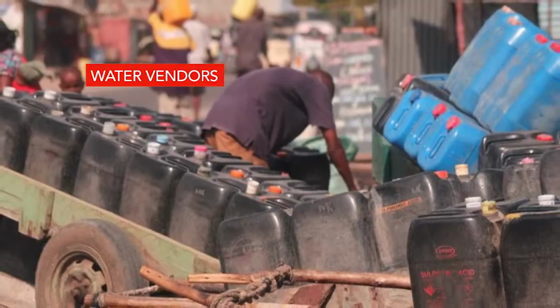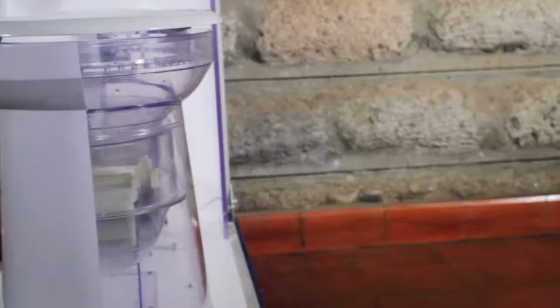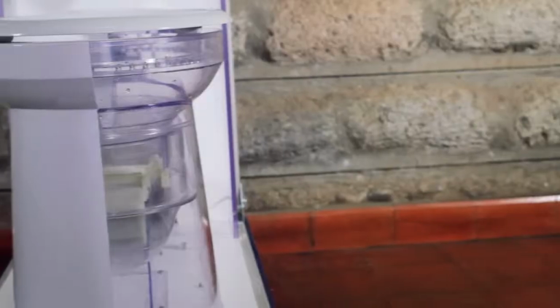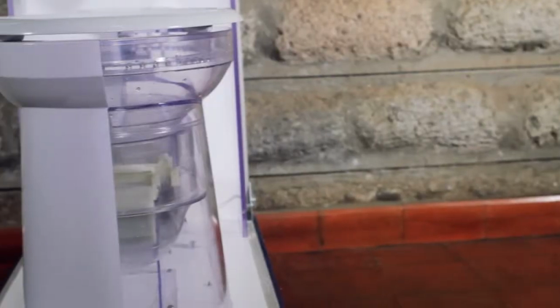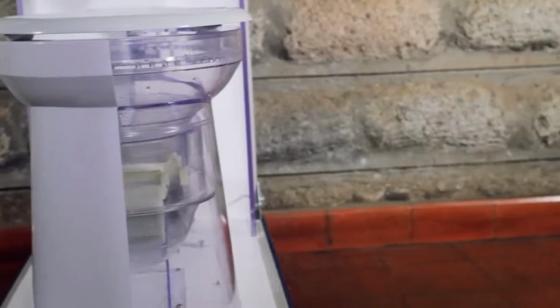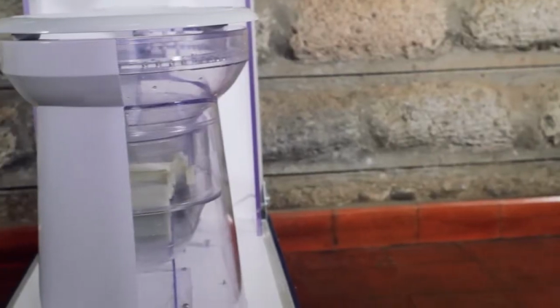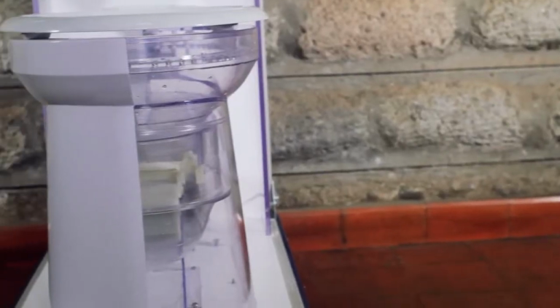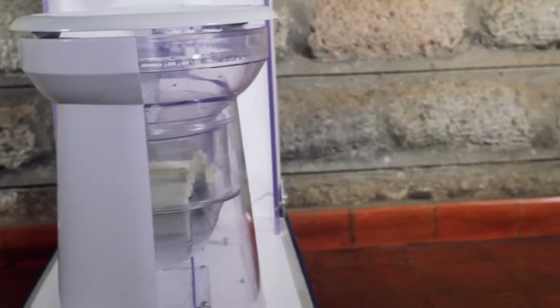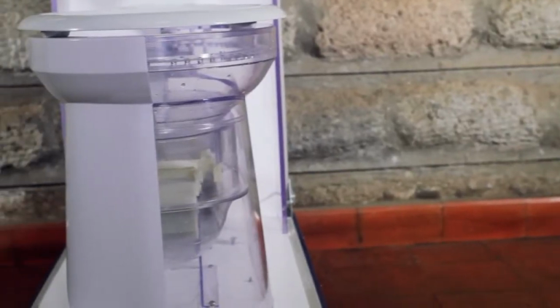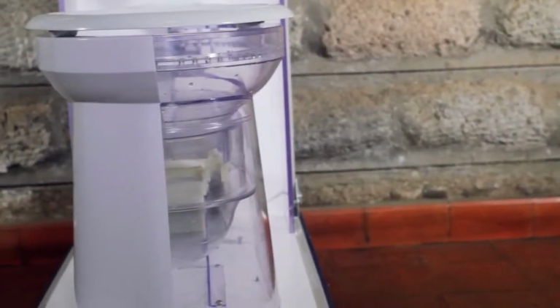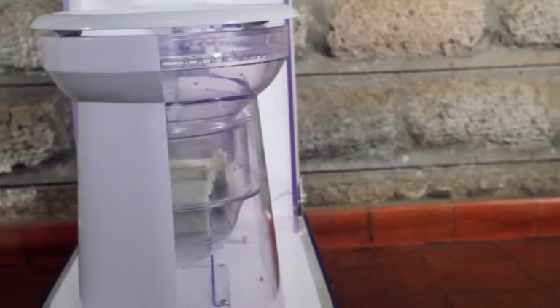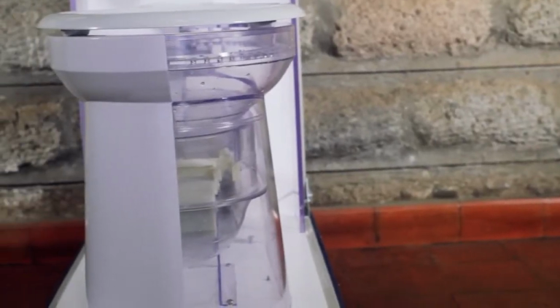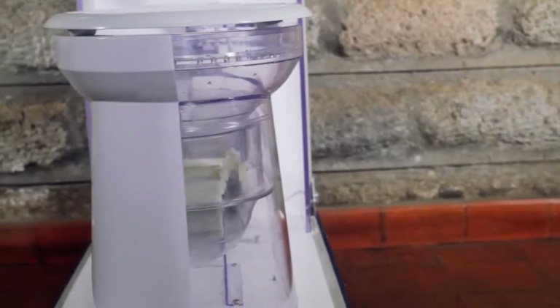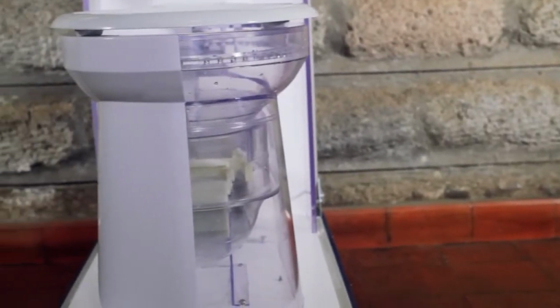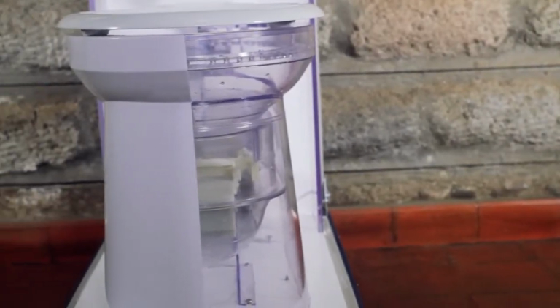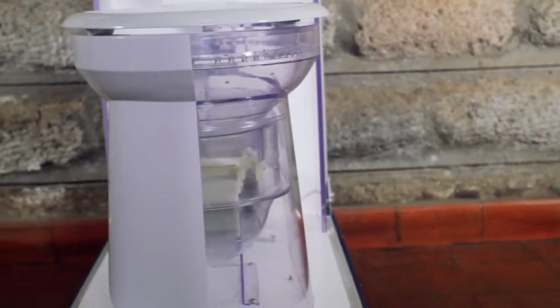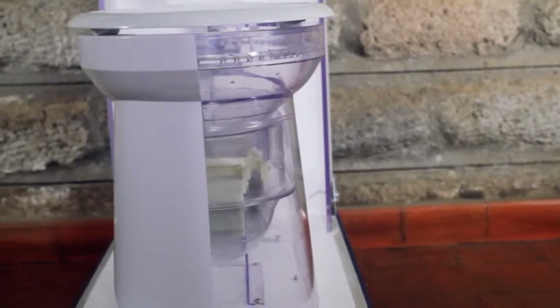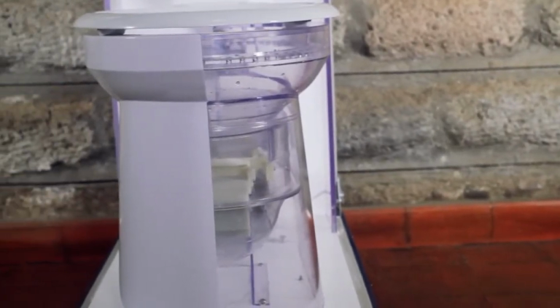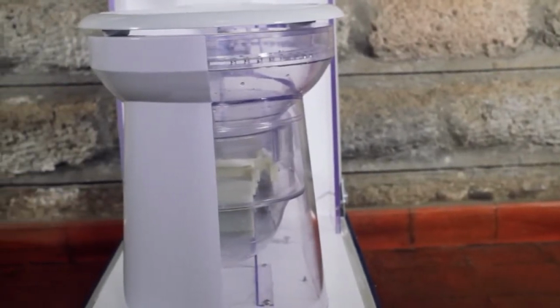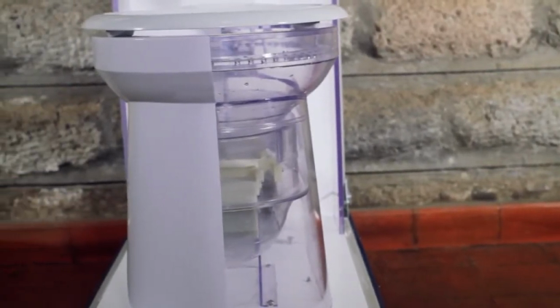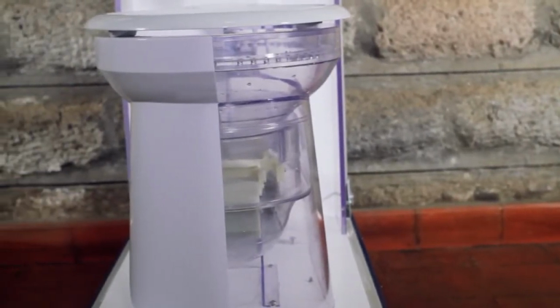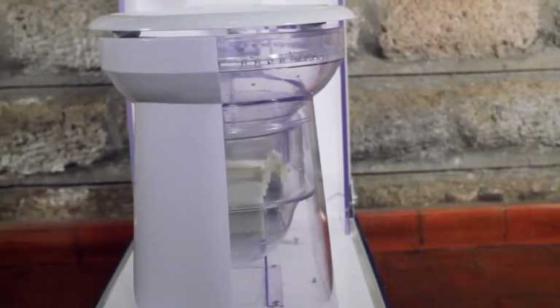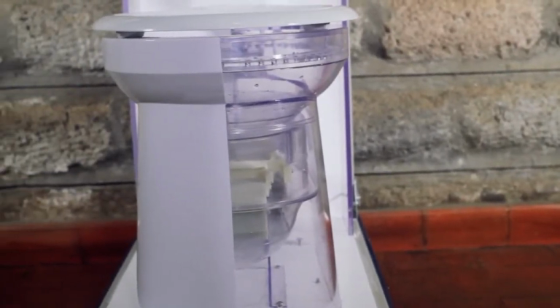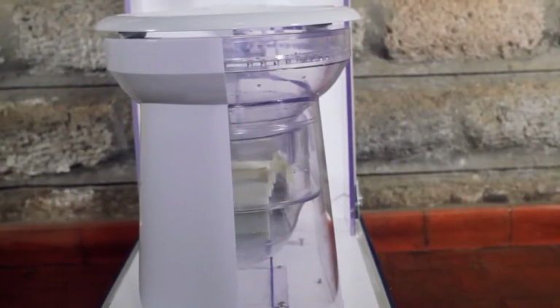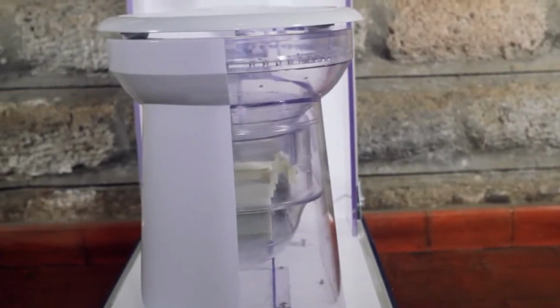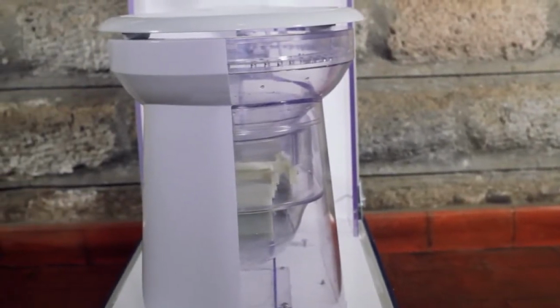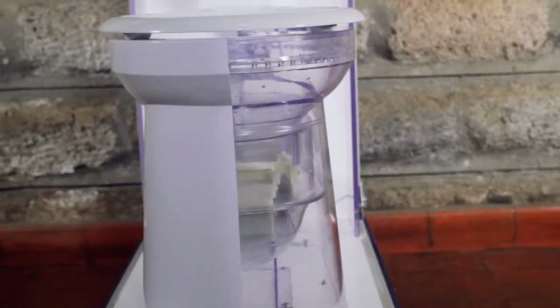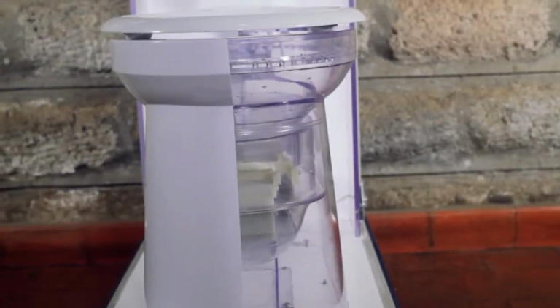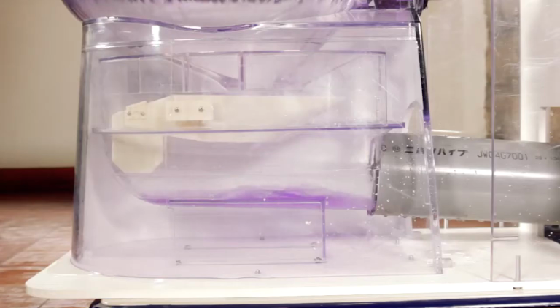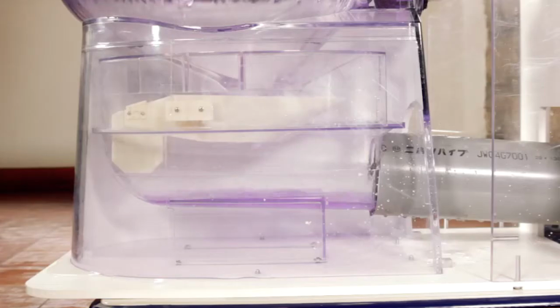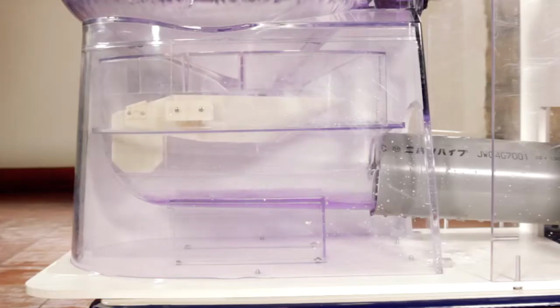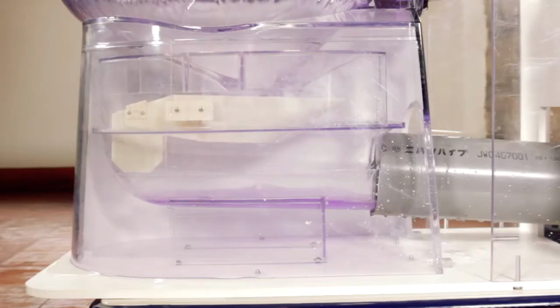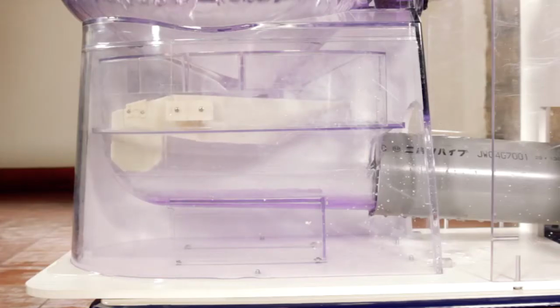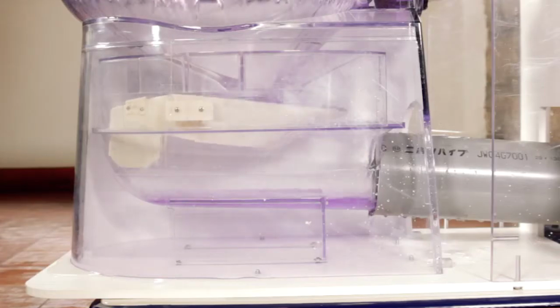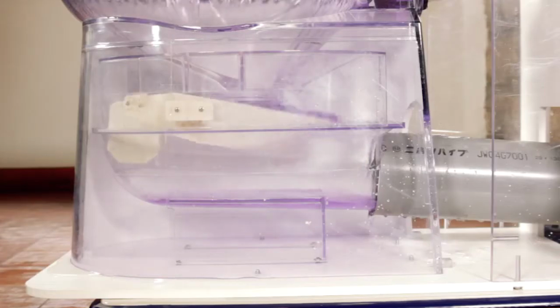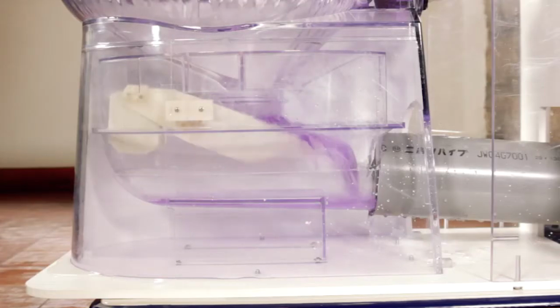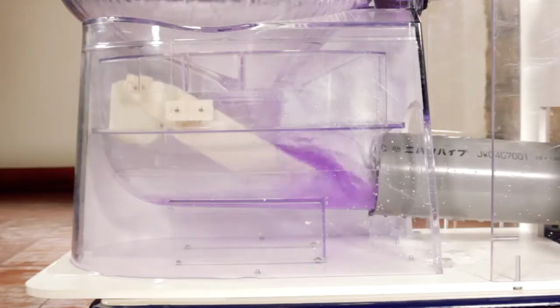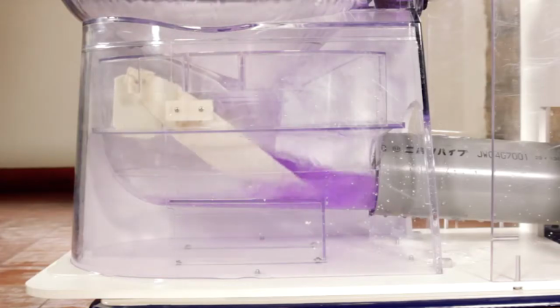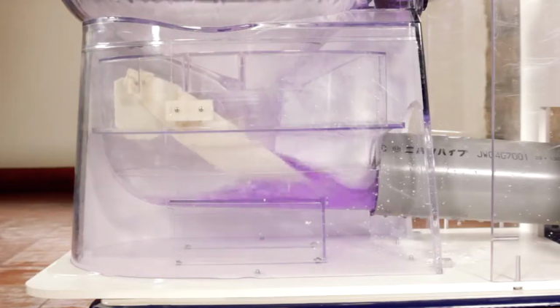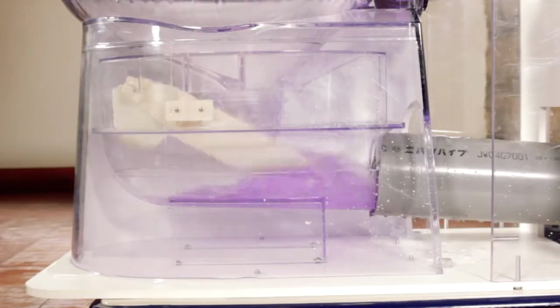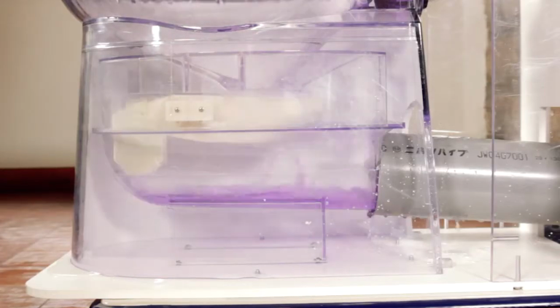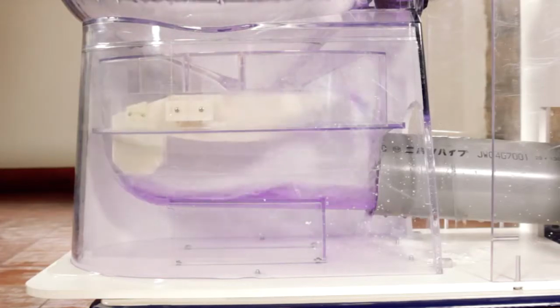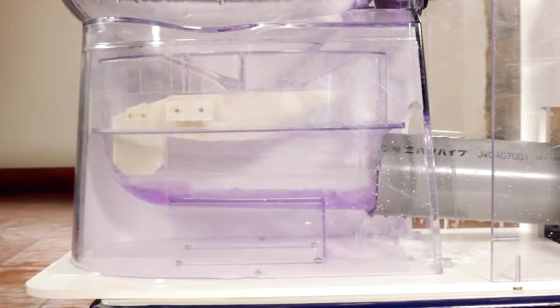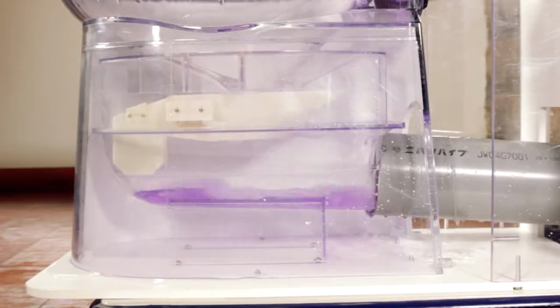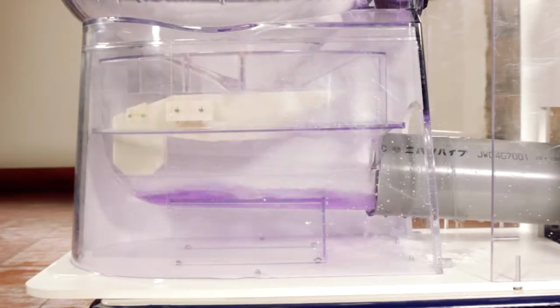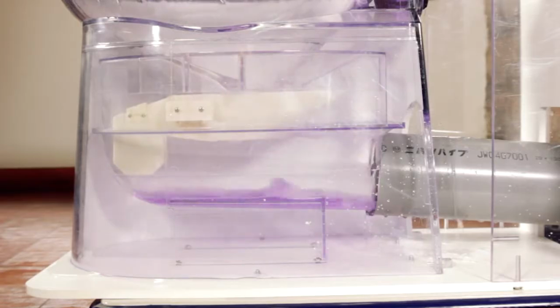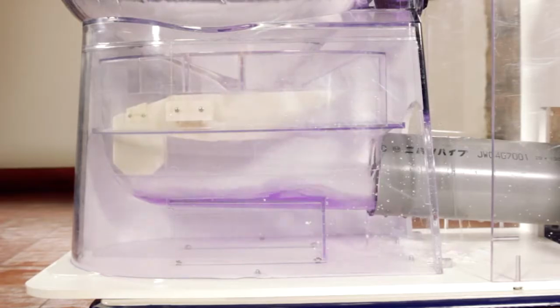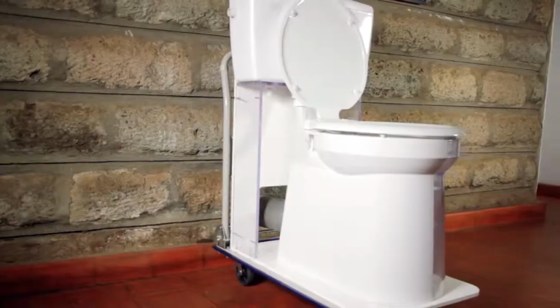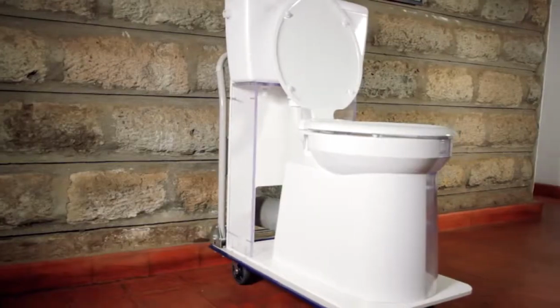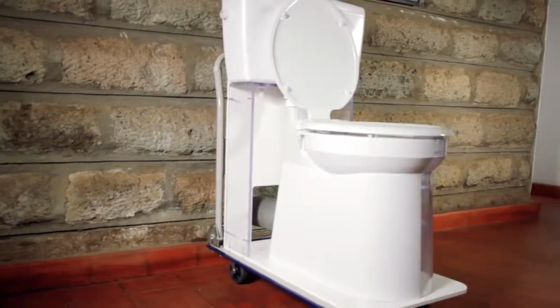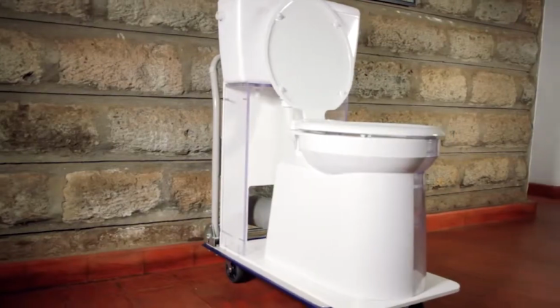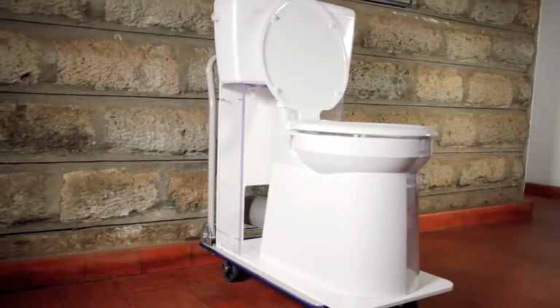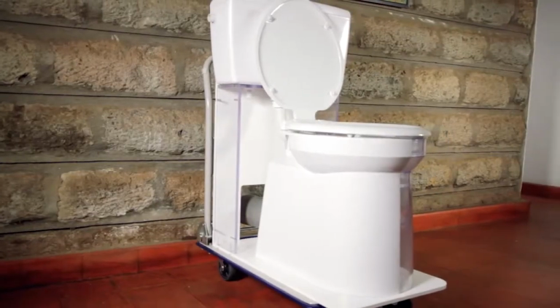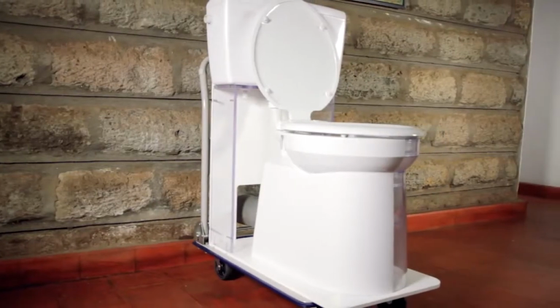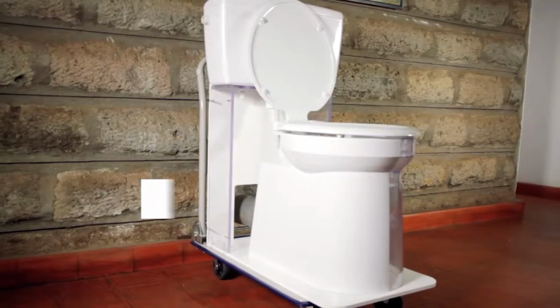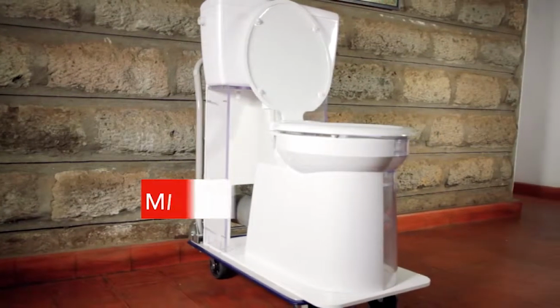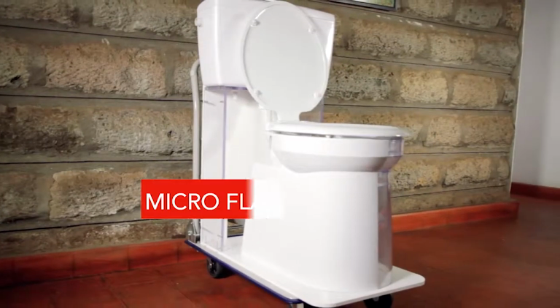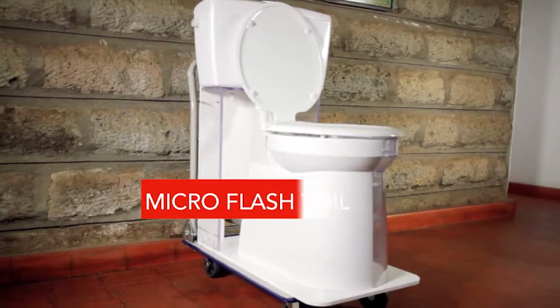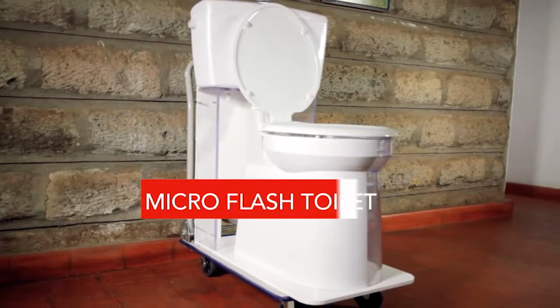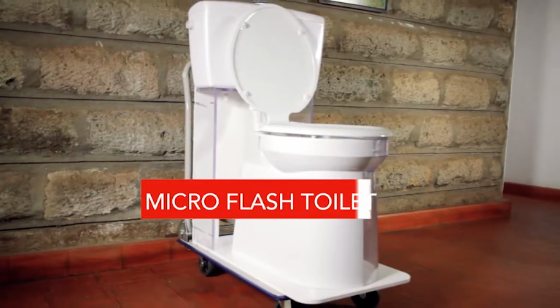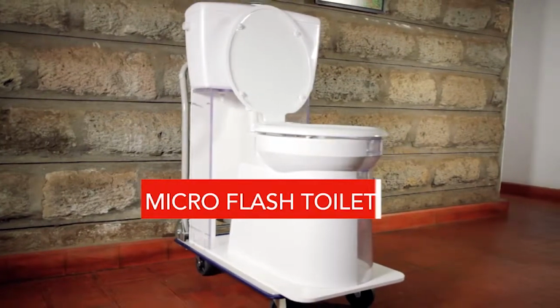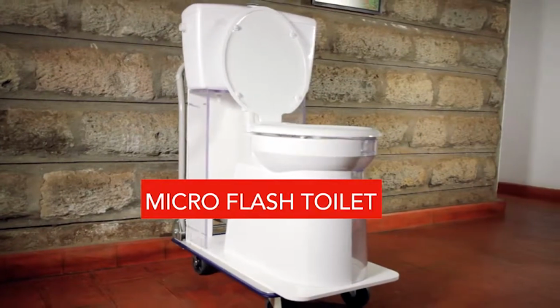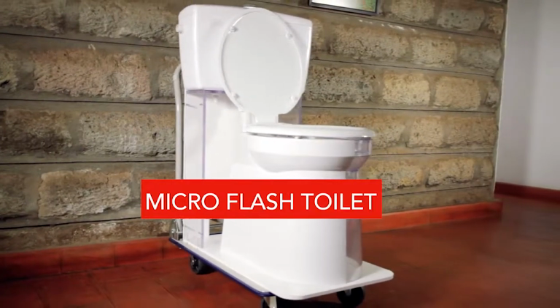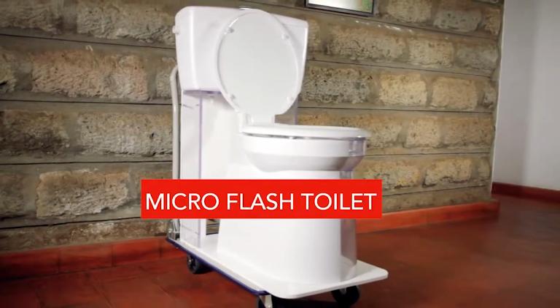Landlords can get more in rent if their apartments don't run out of water. The future is Microflash toilets.